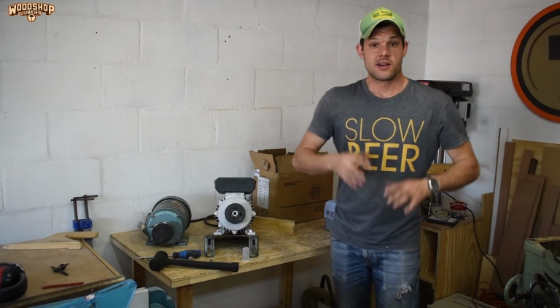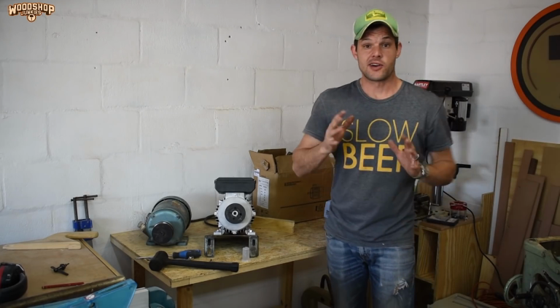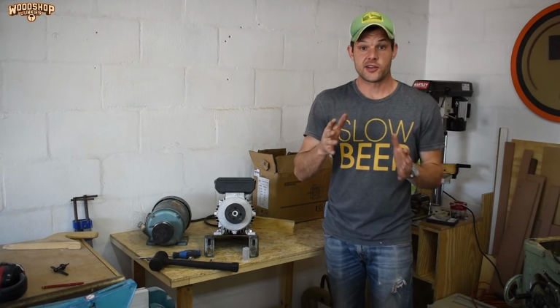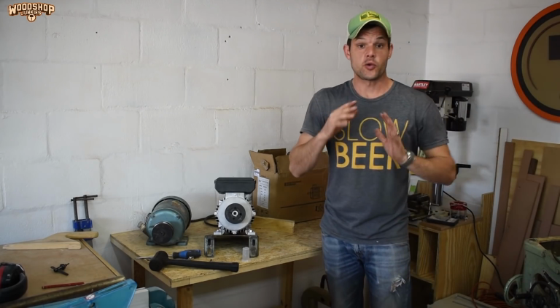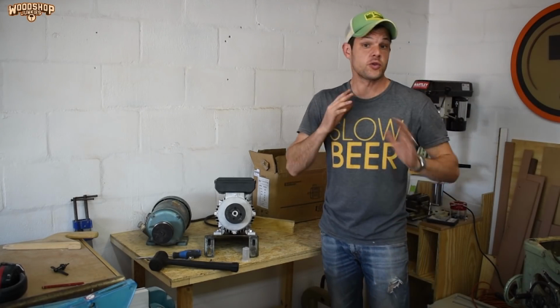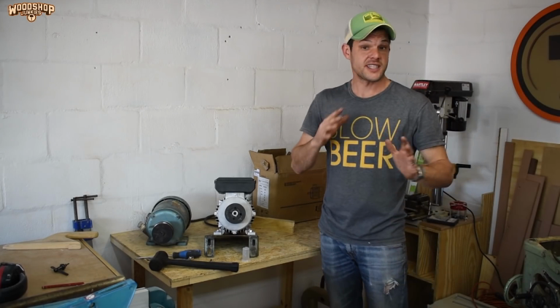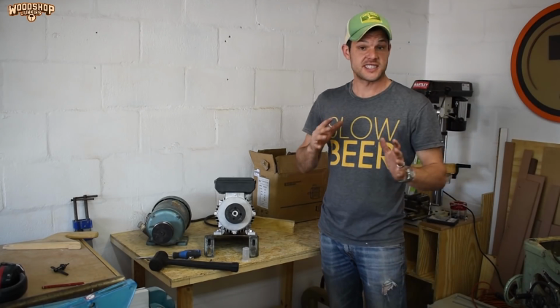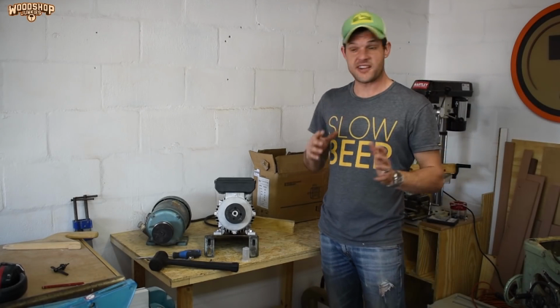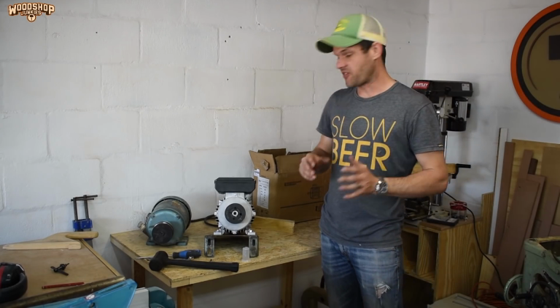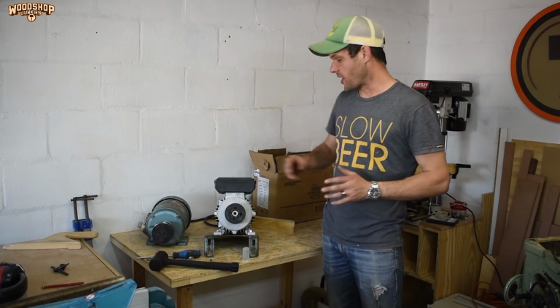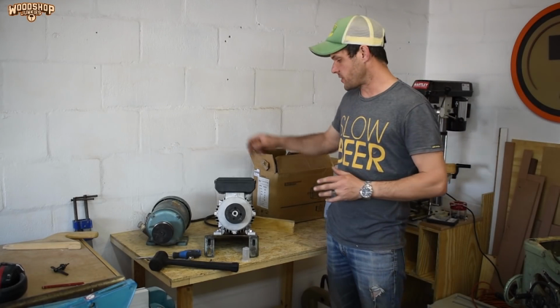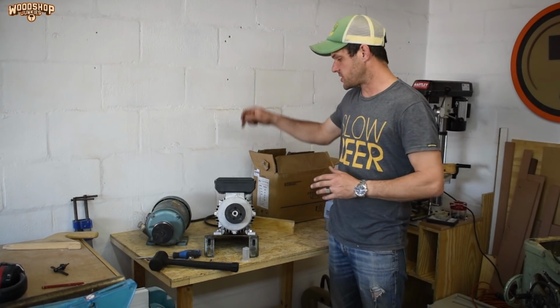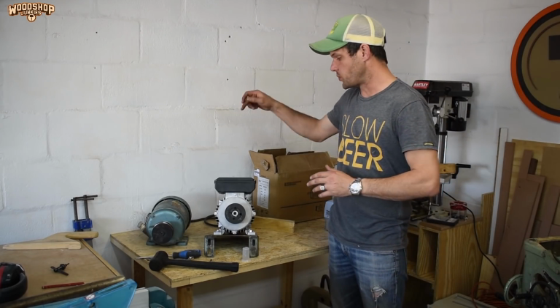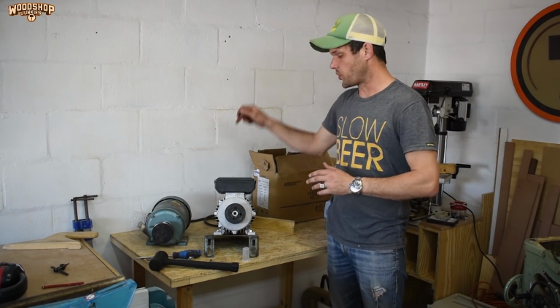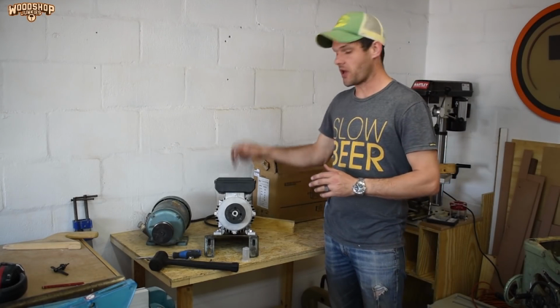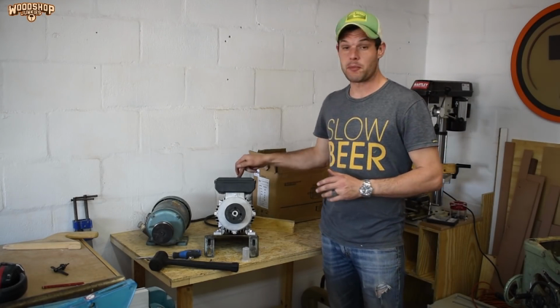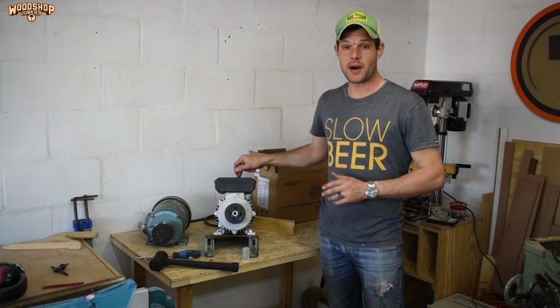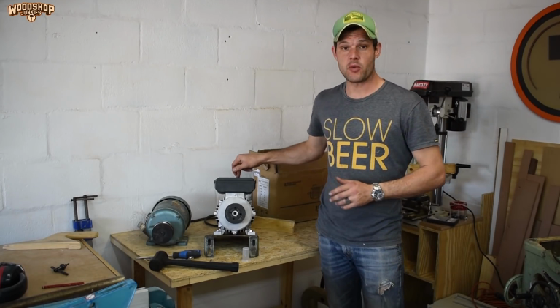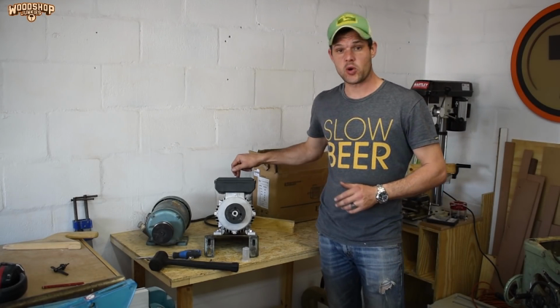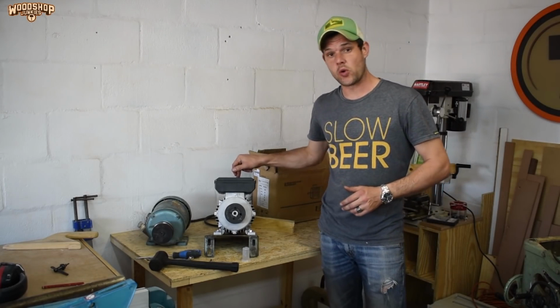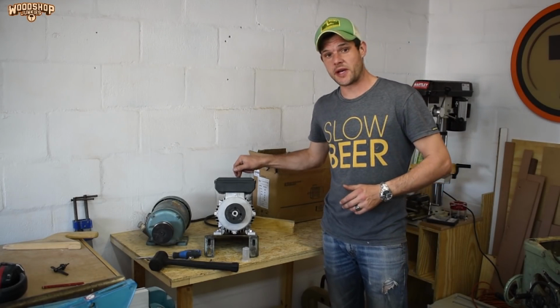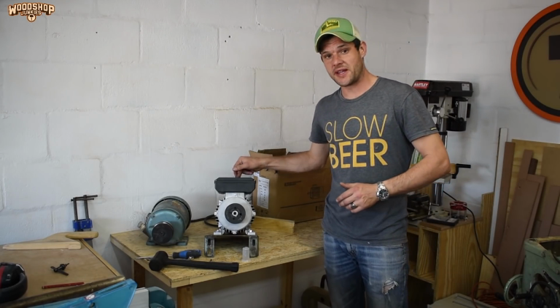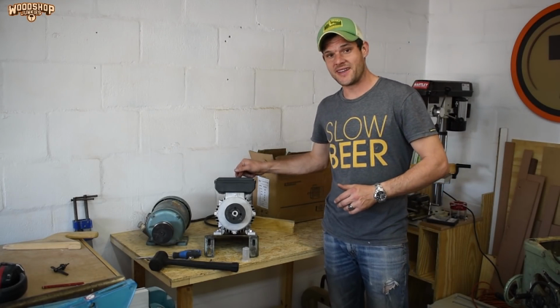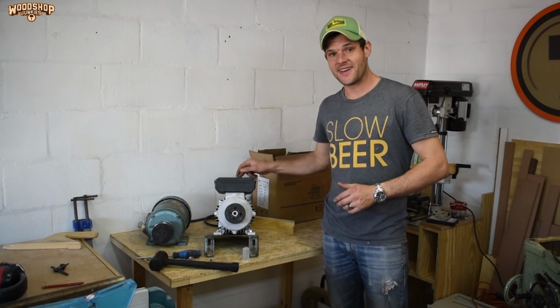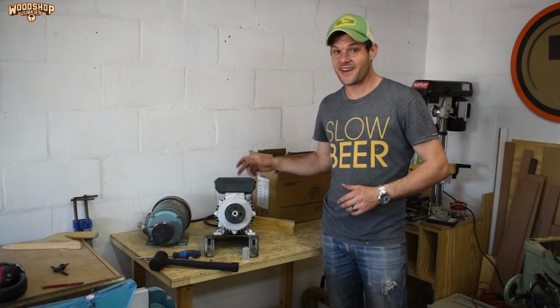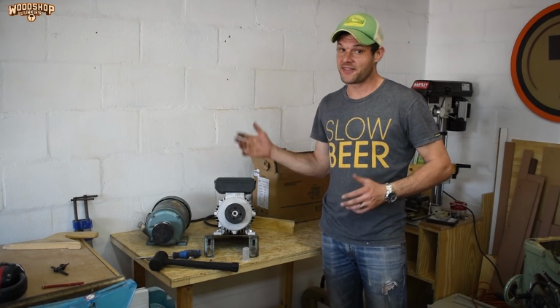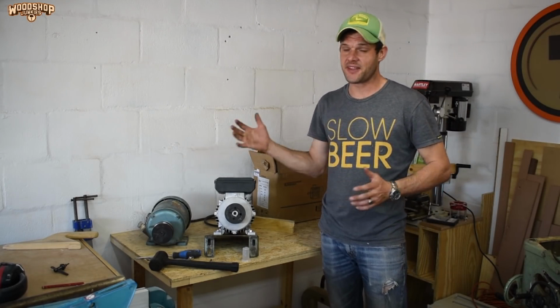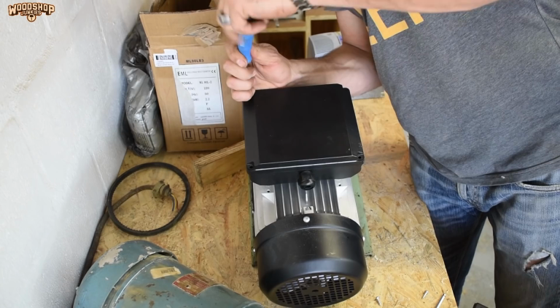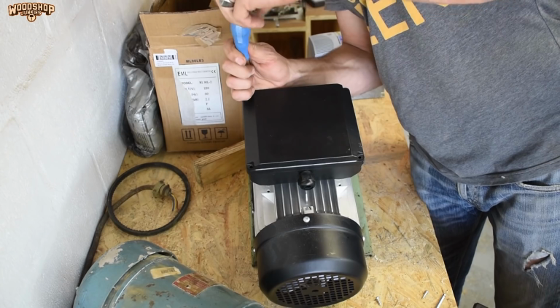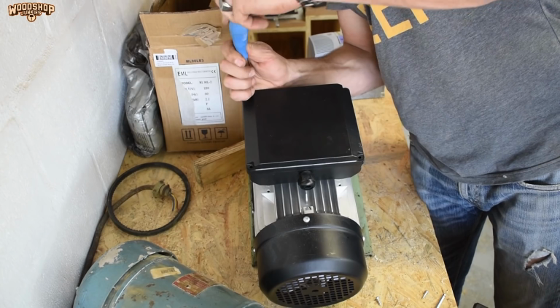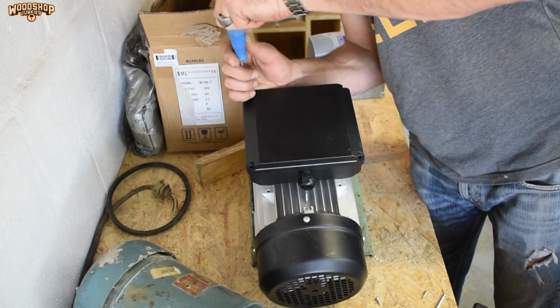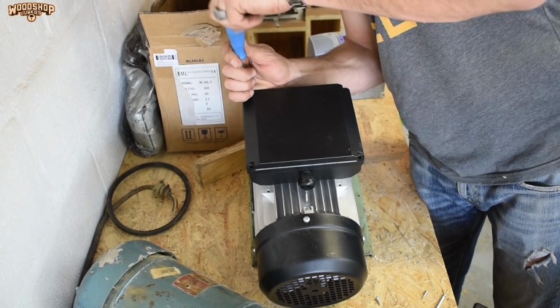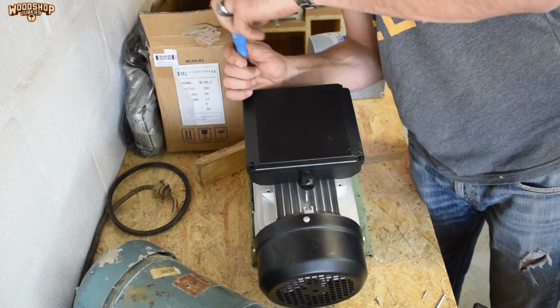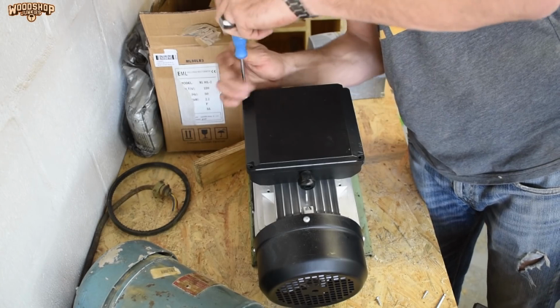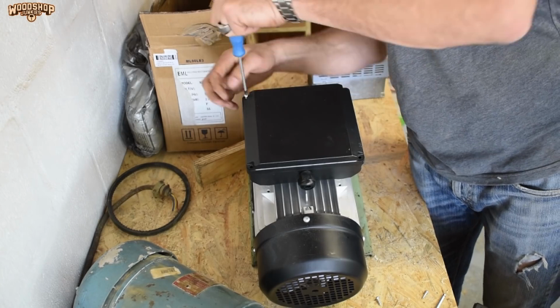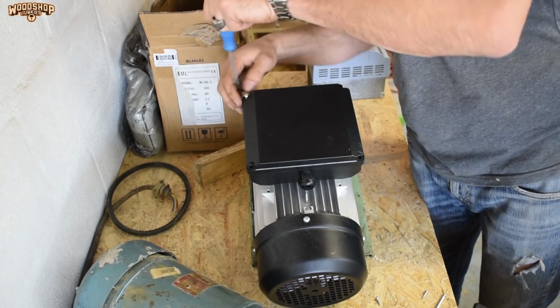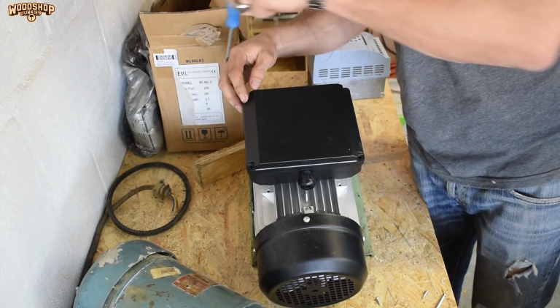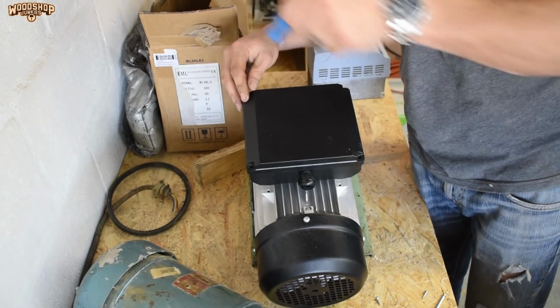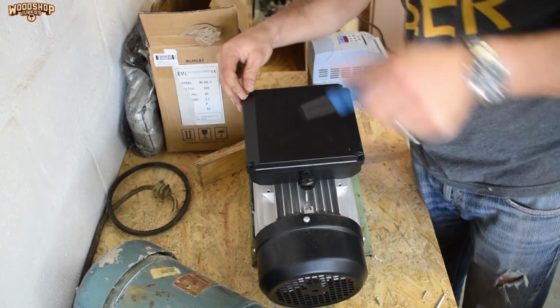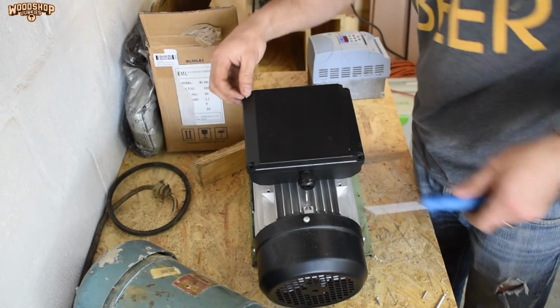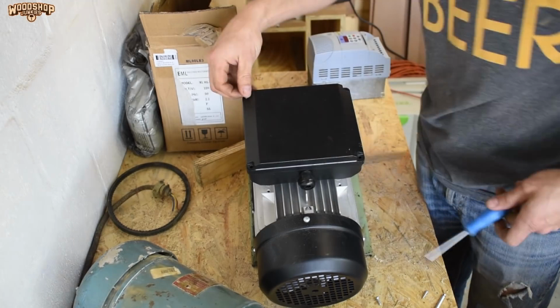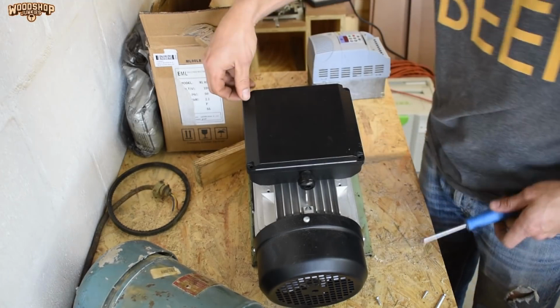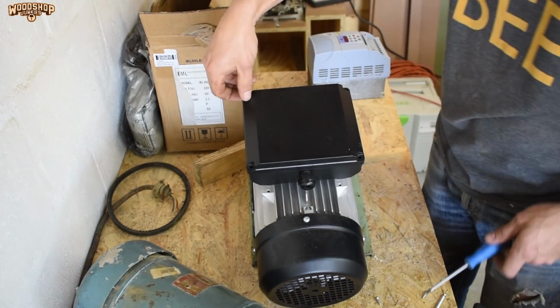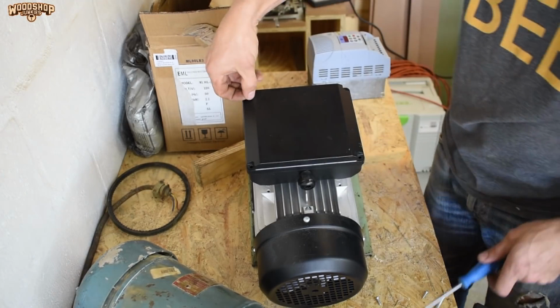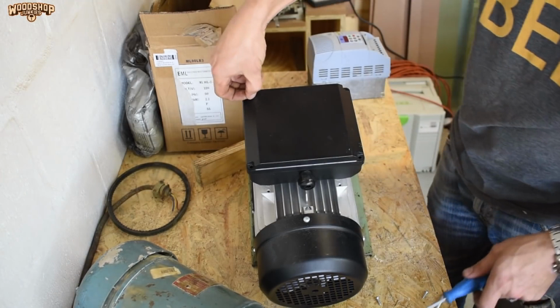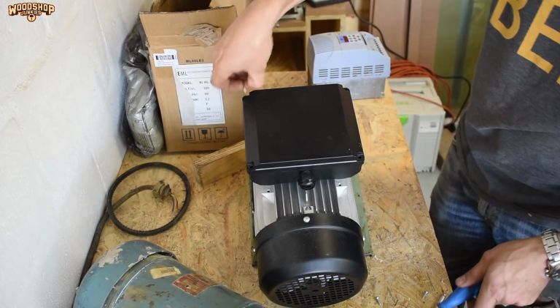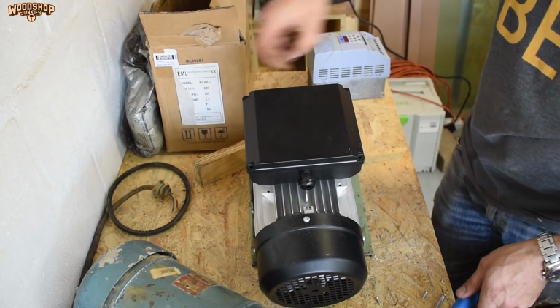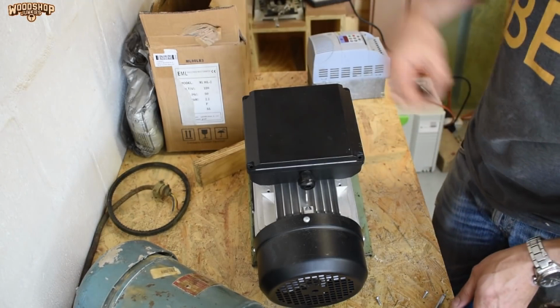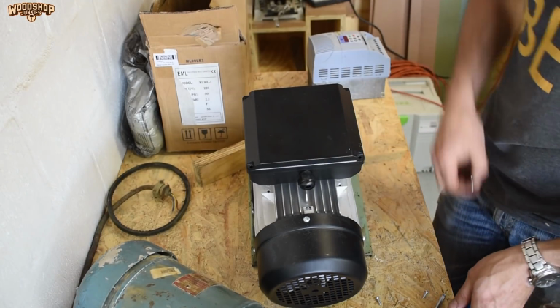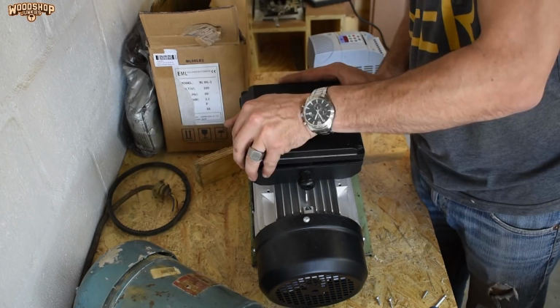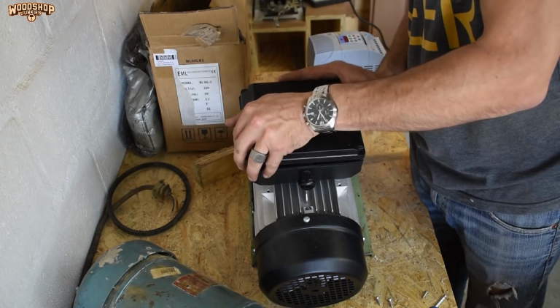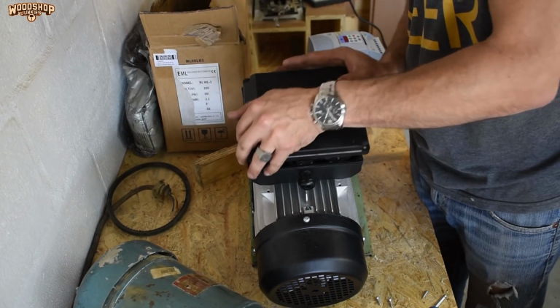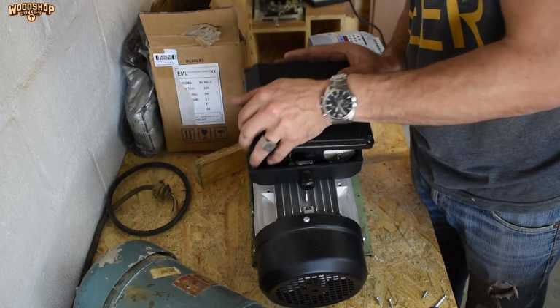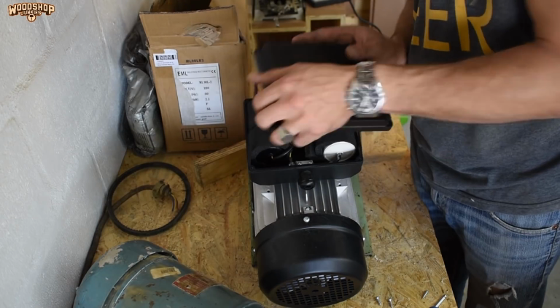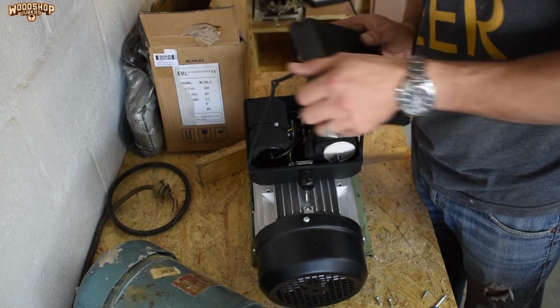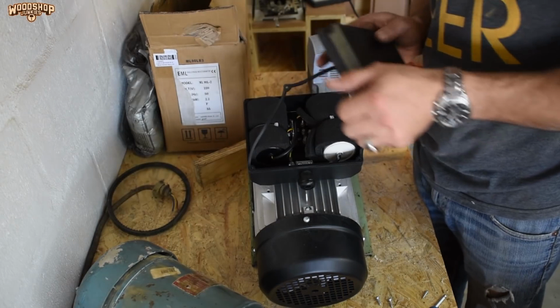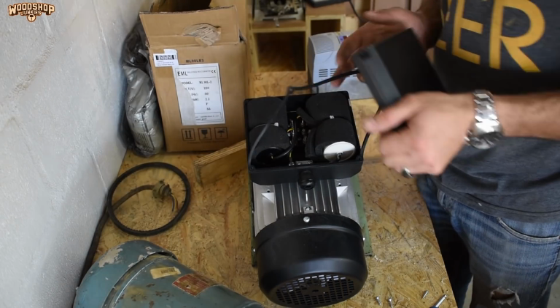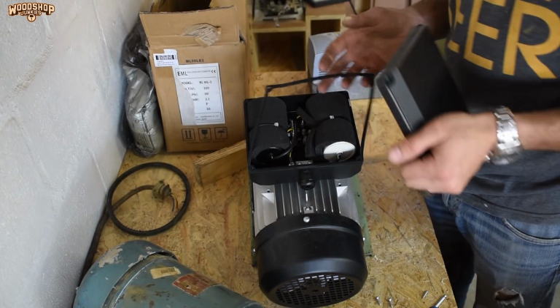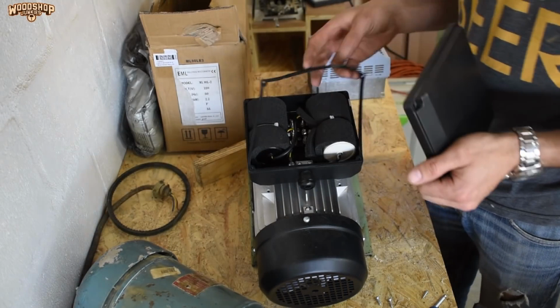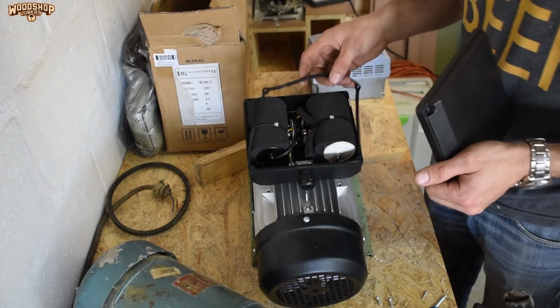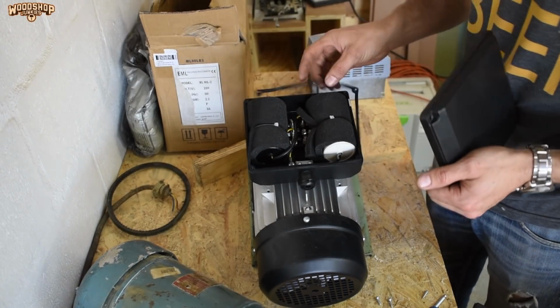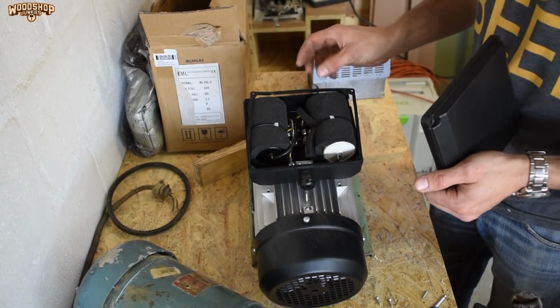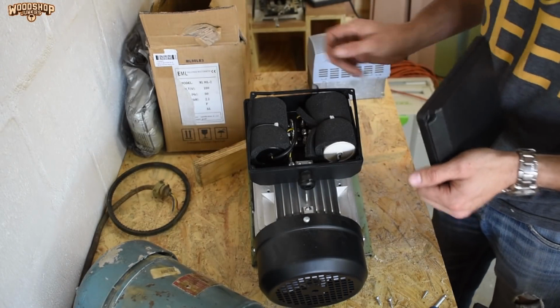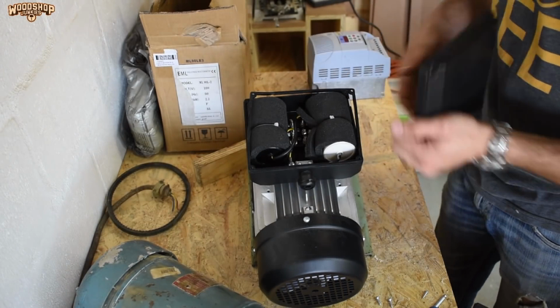All that's left now is to put a power cord in here, and then I can get the assembly back onto the saw.